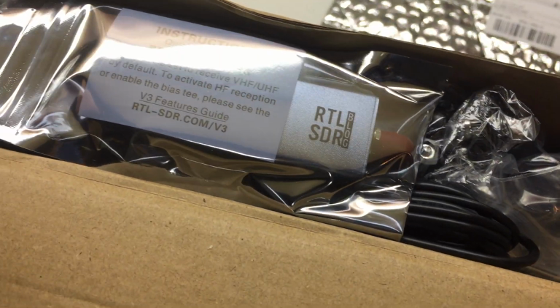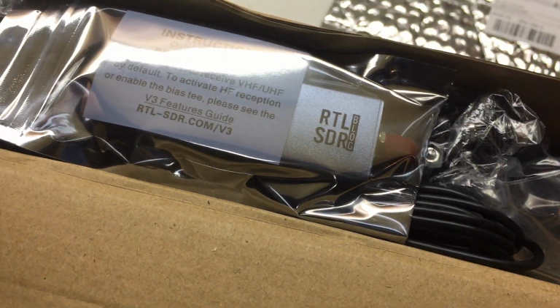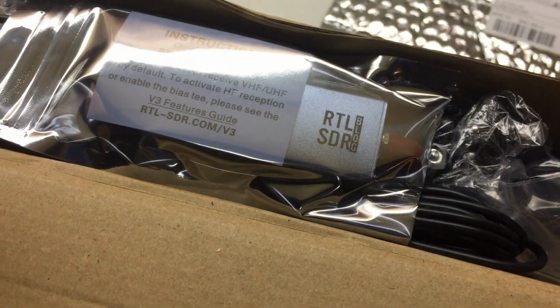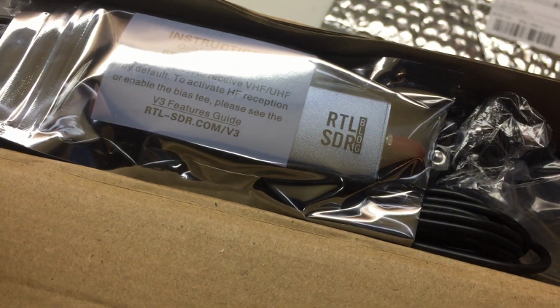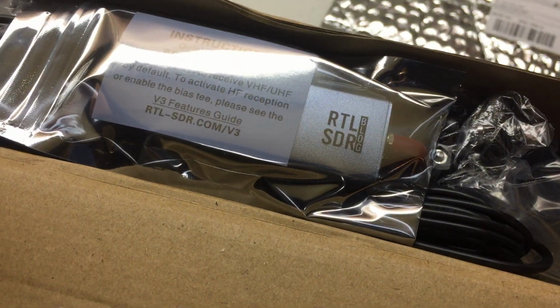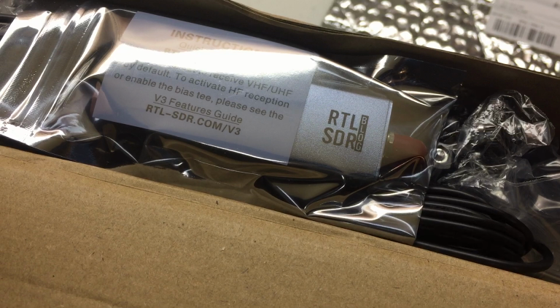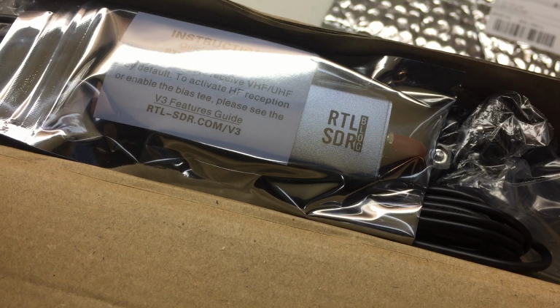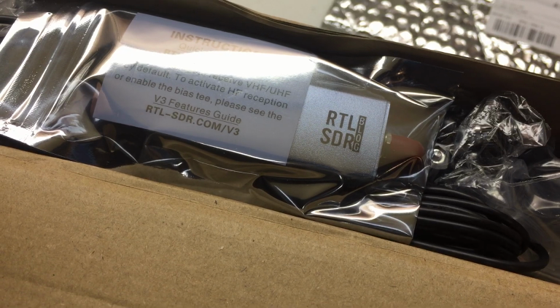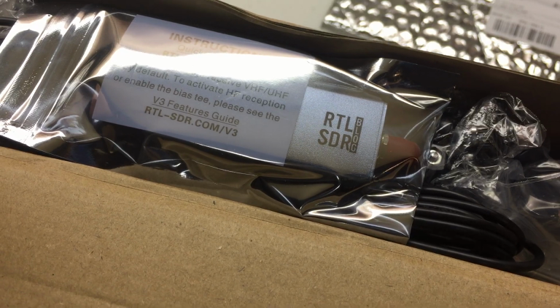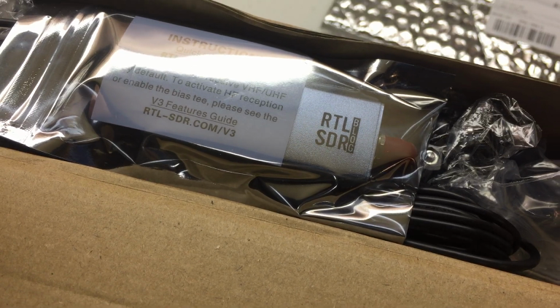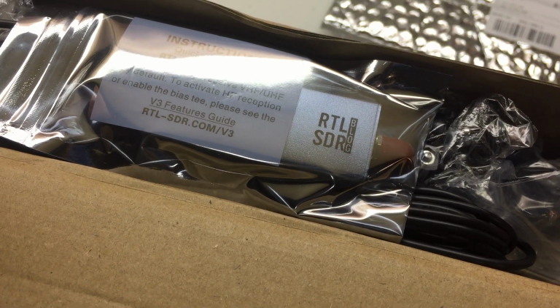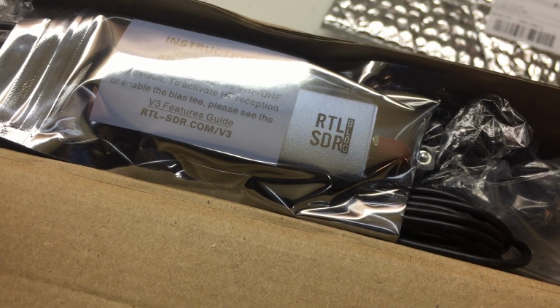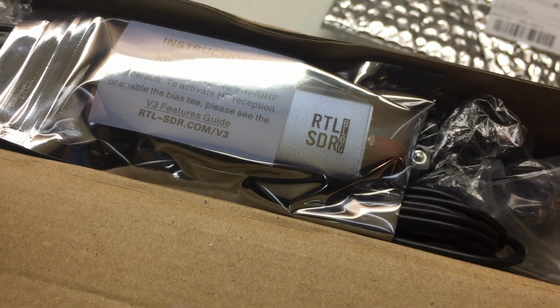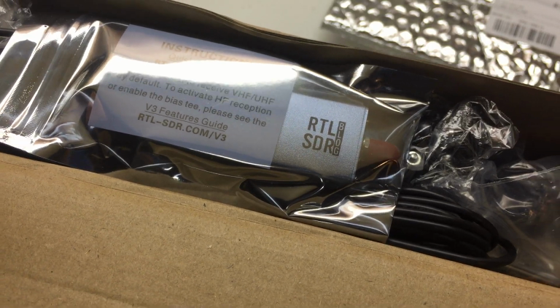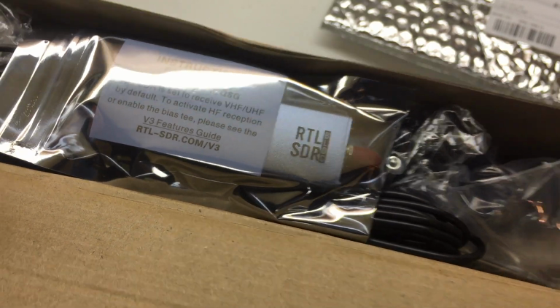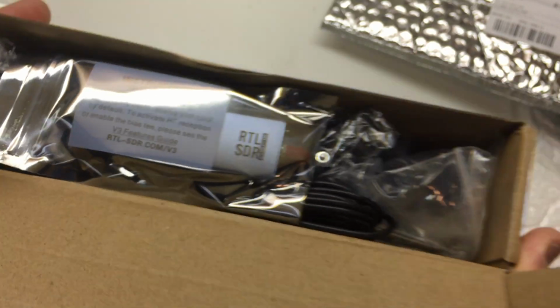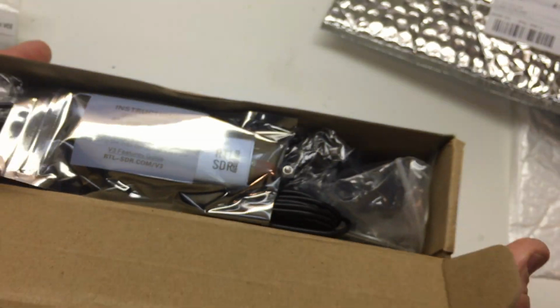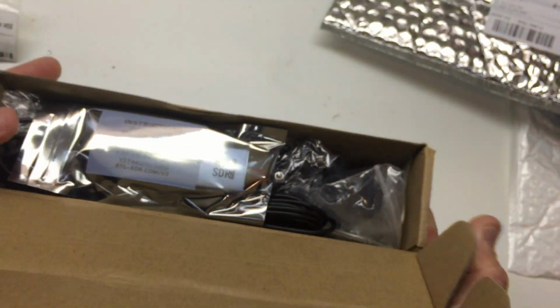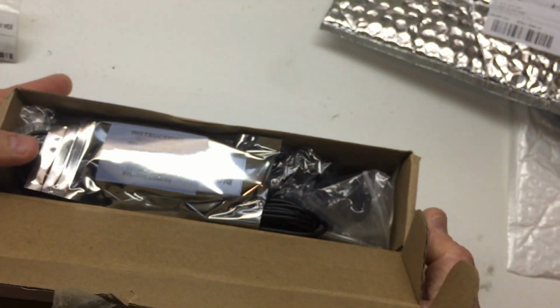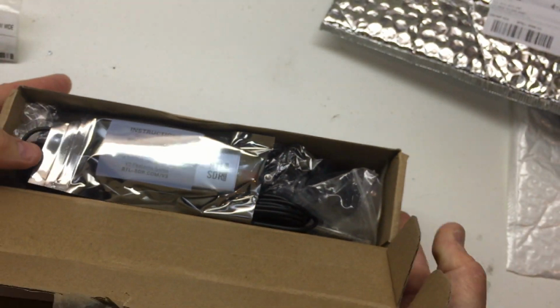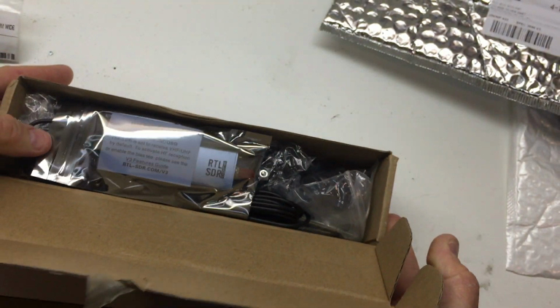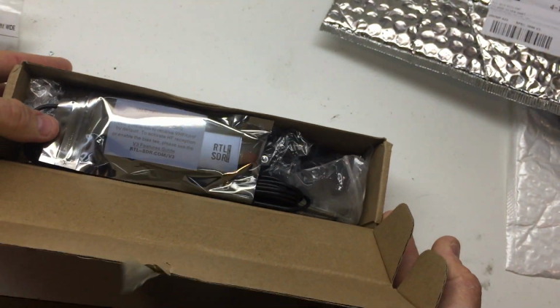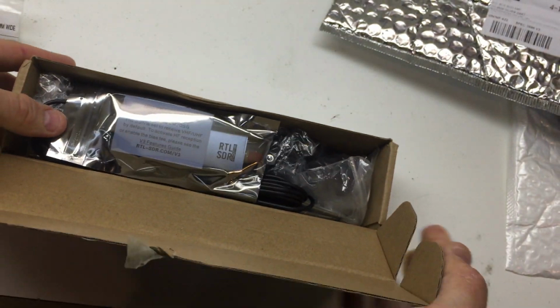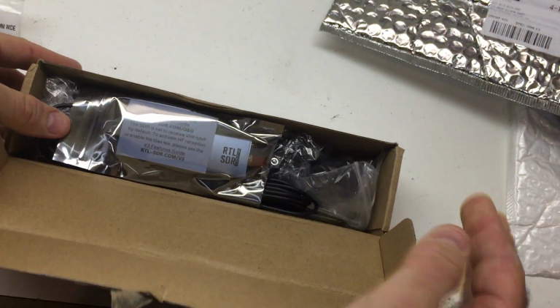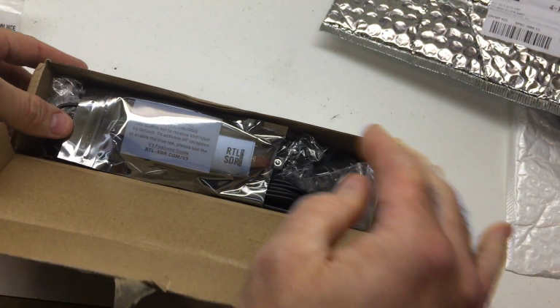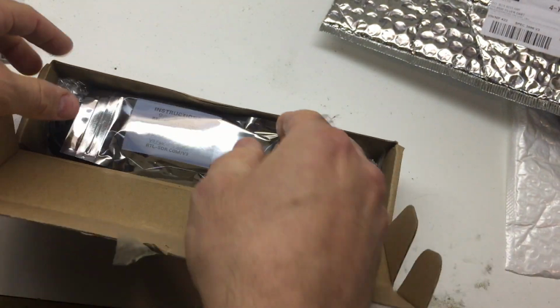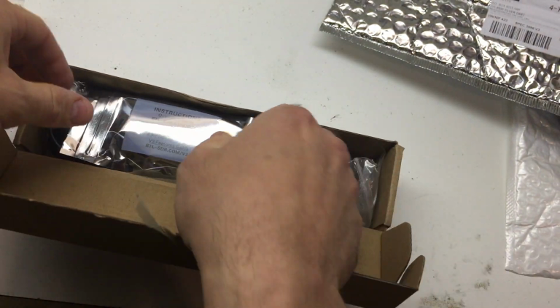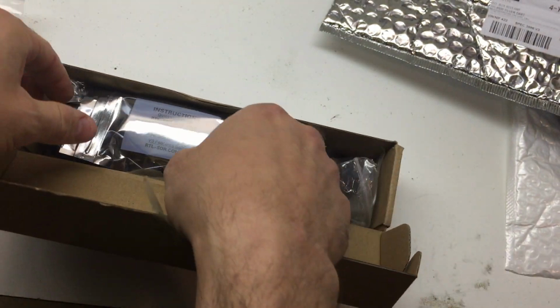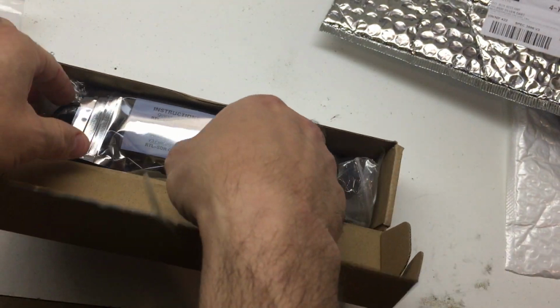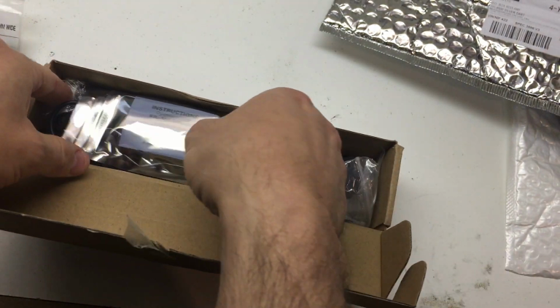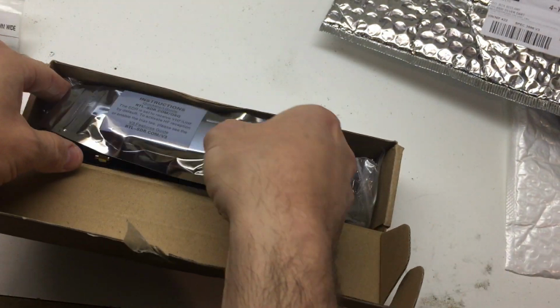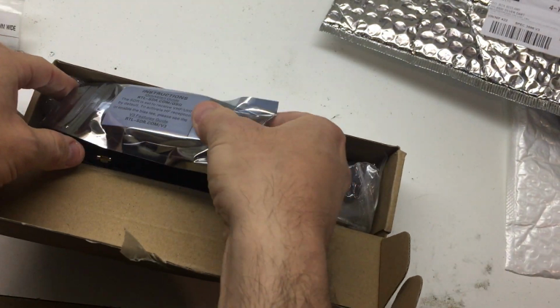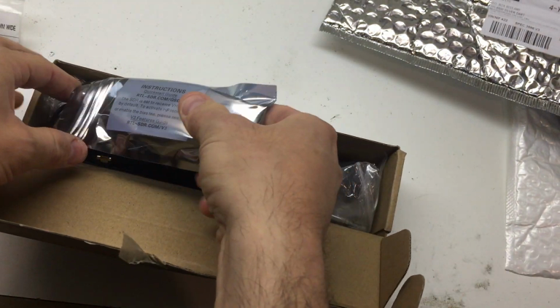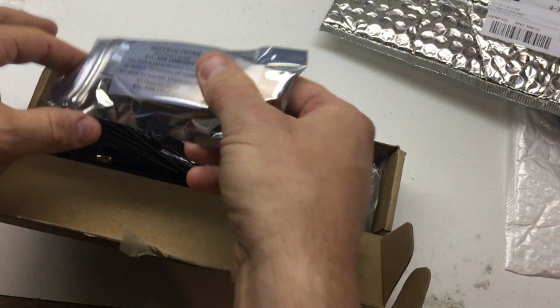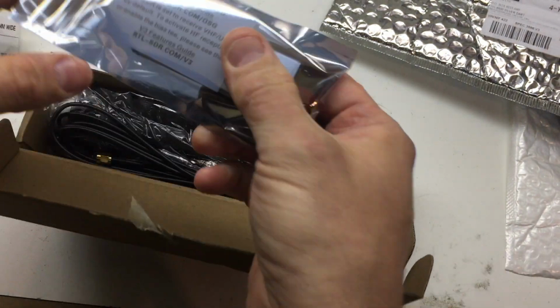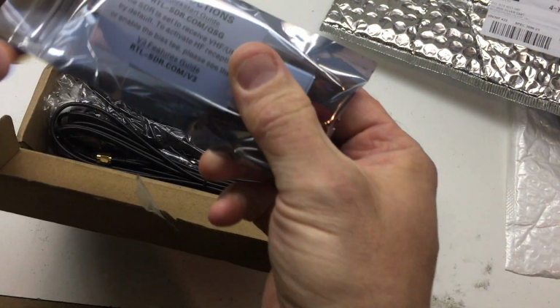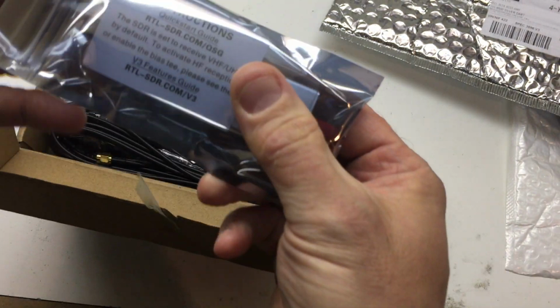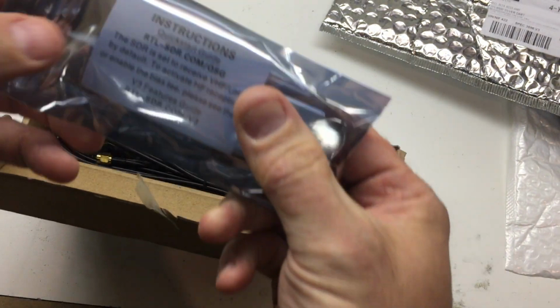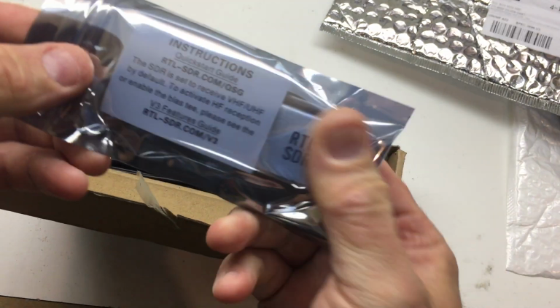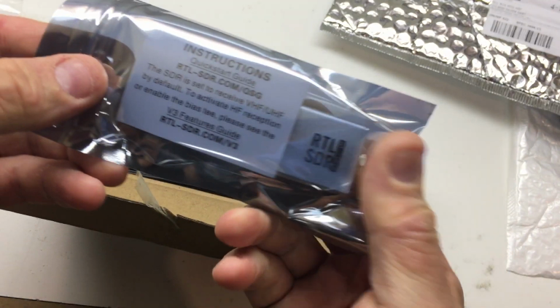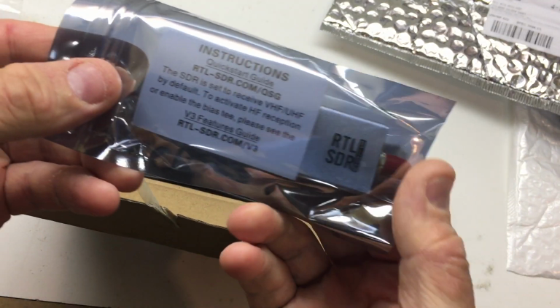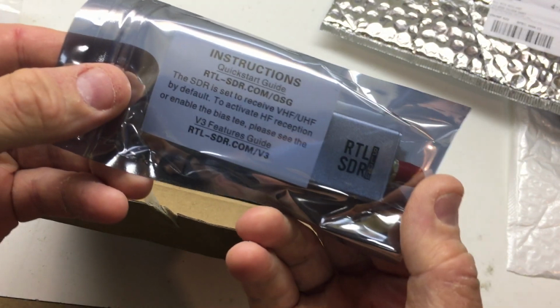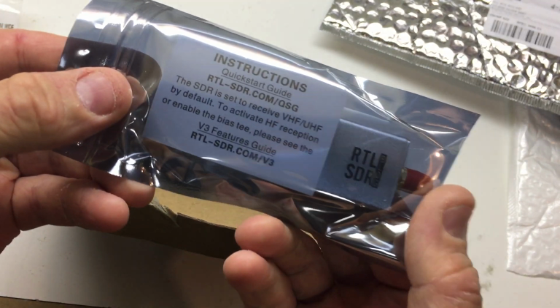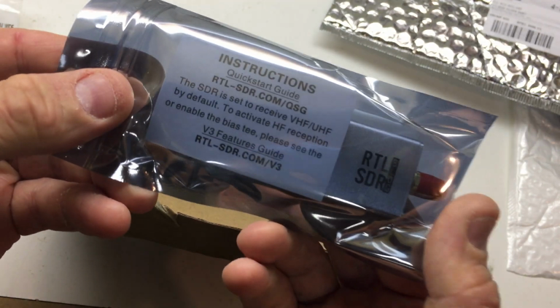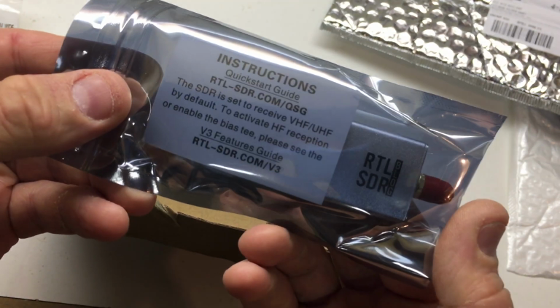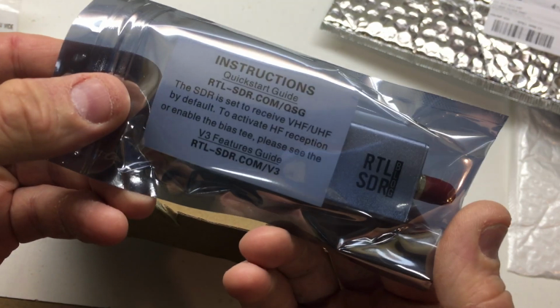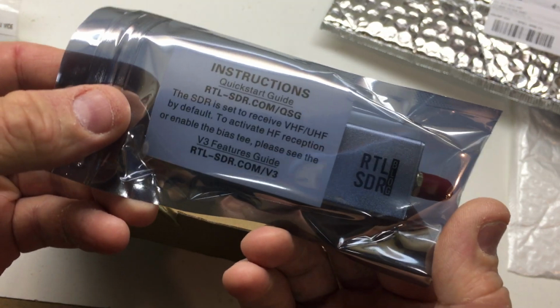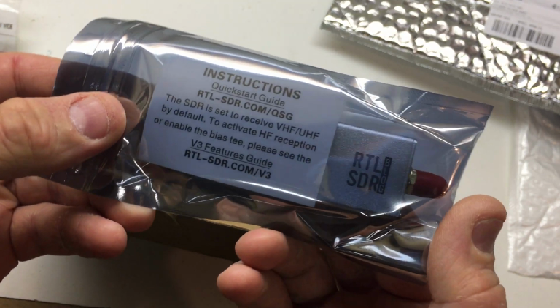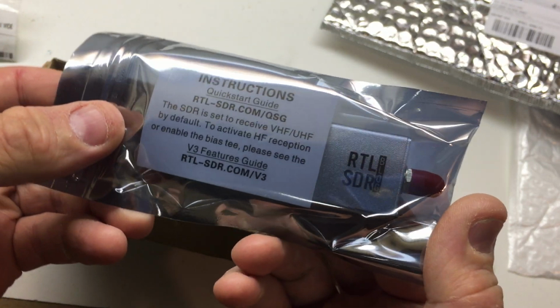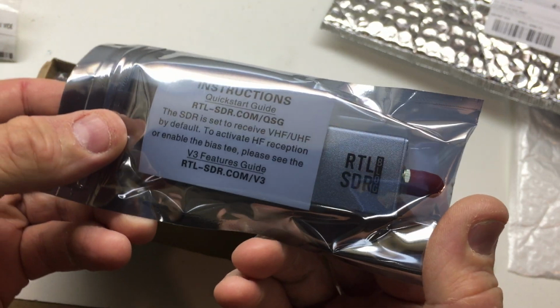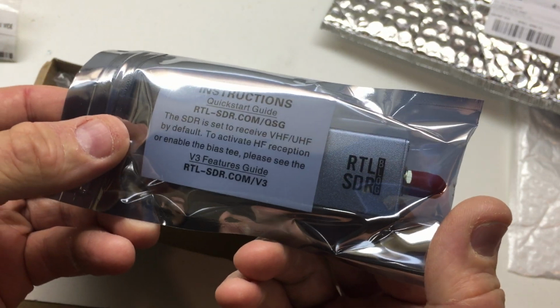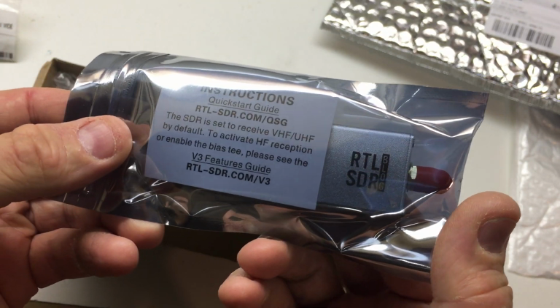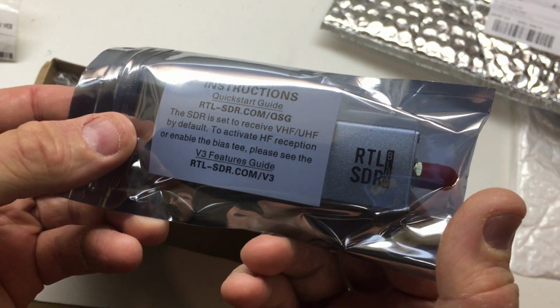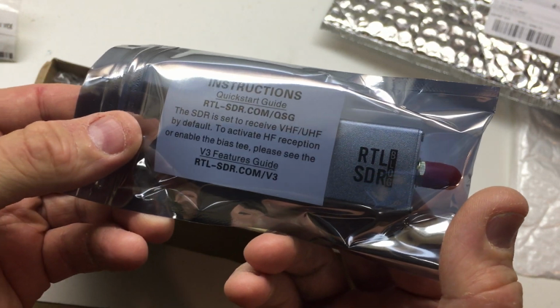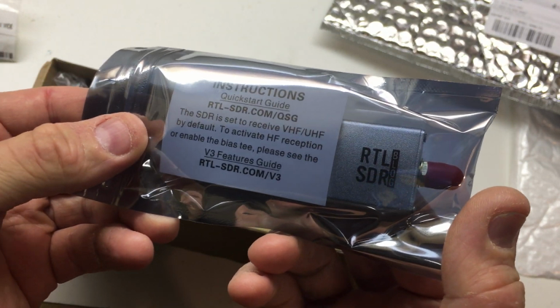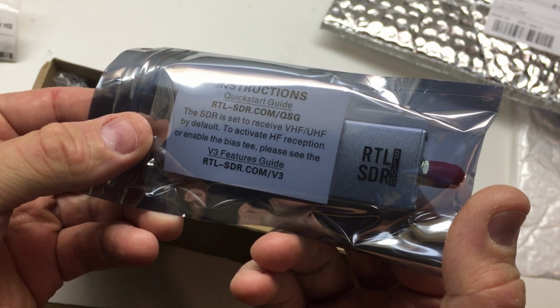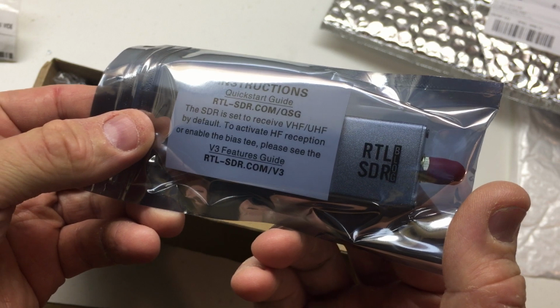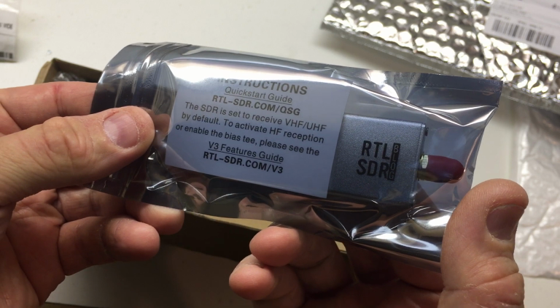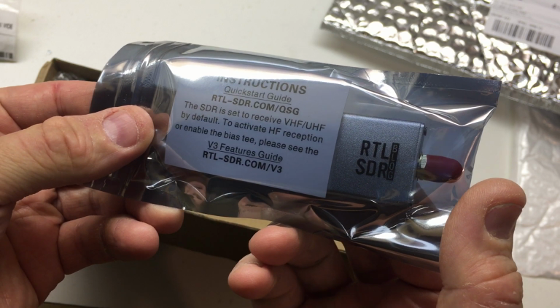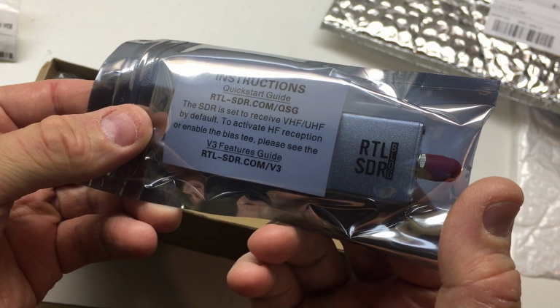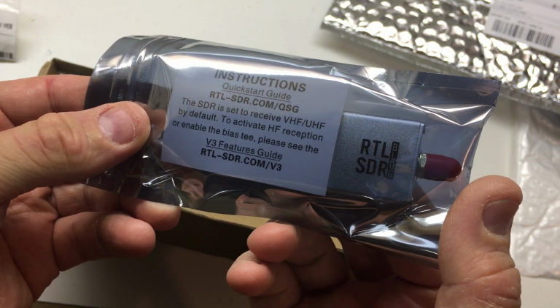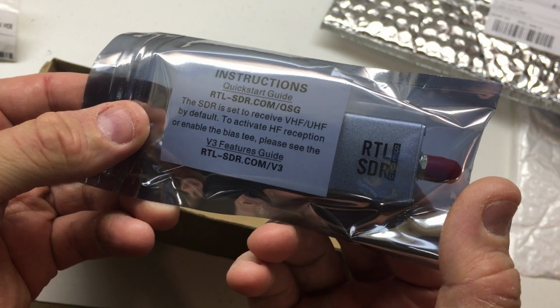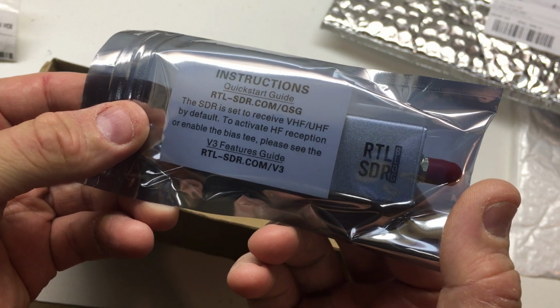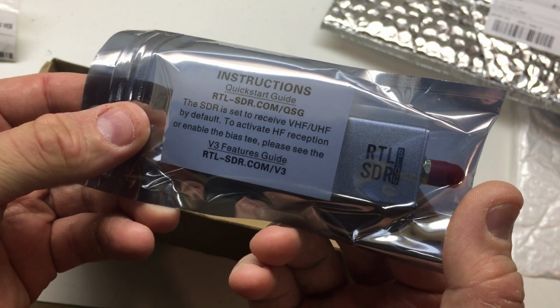This is from the RTLSDR blog — the official dongle. Not a fake one.